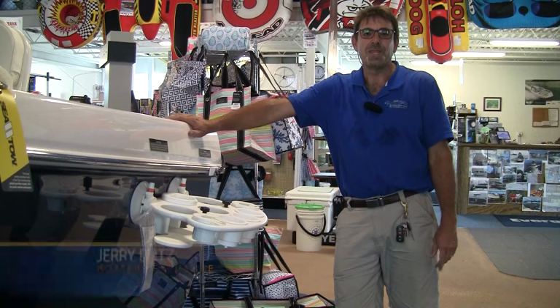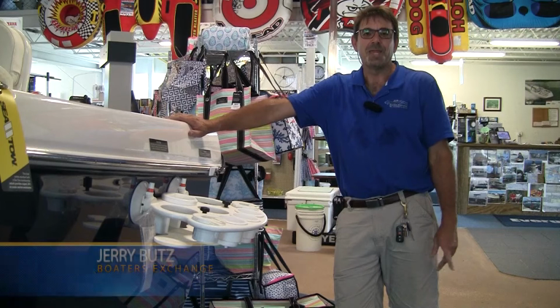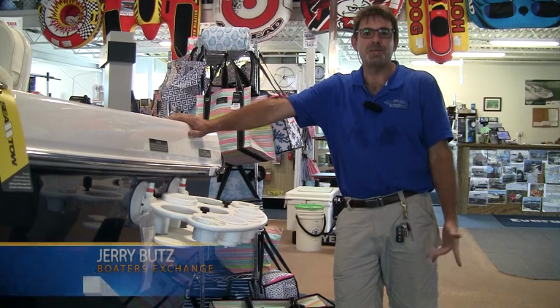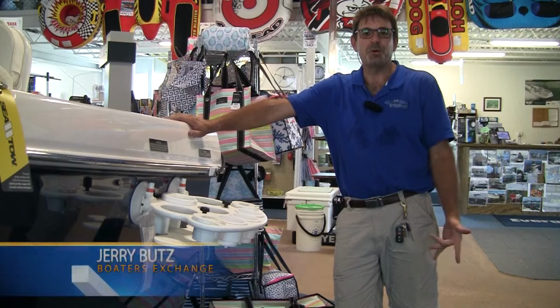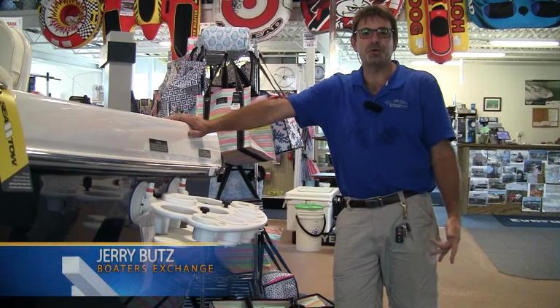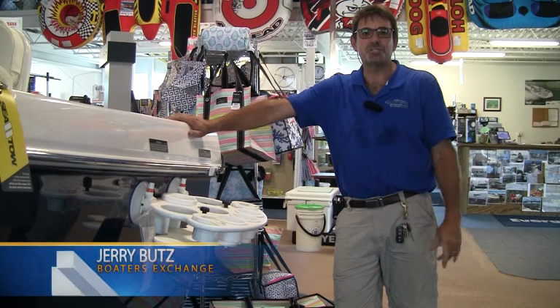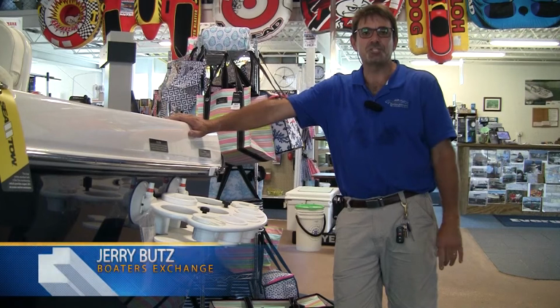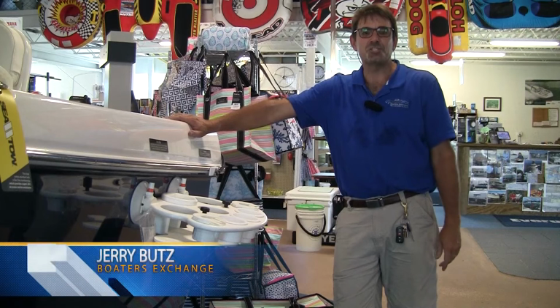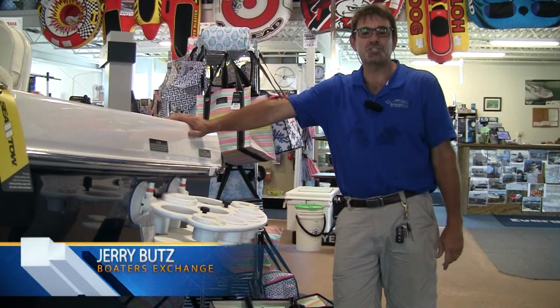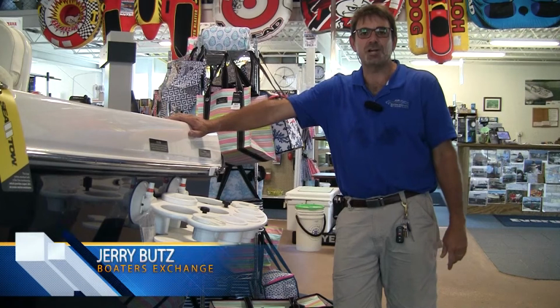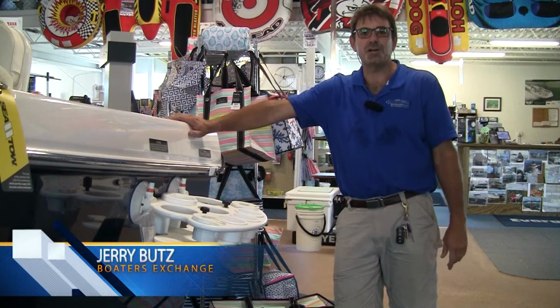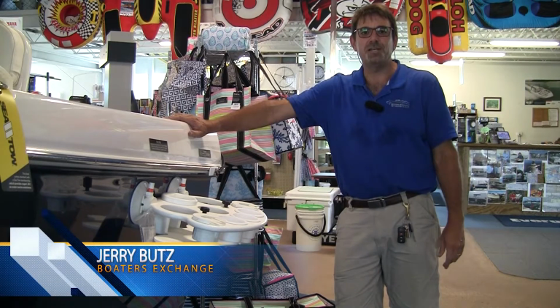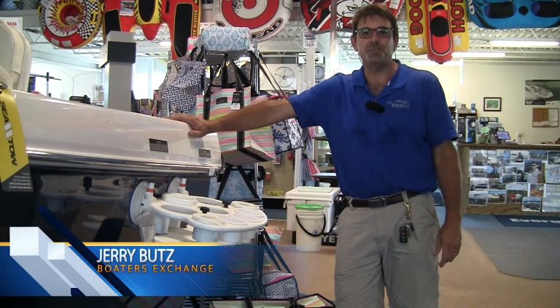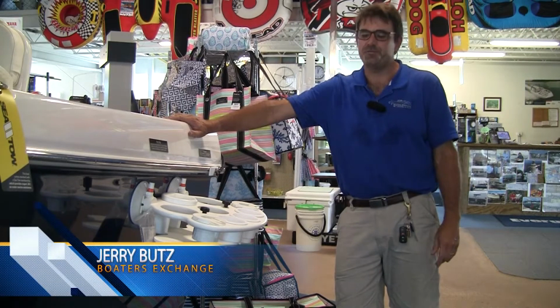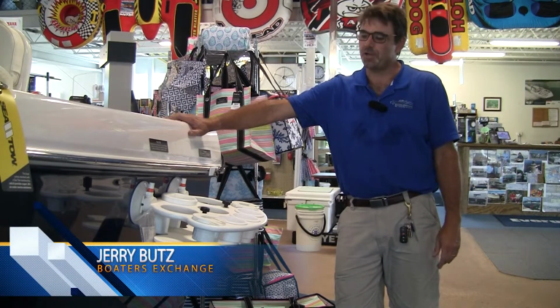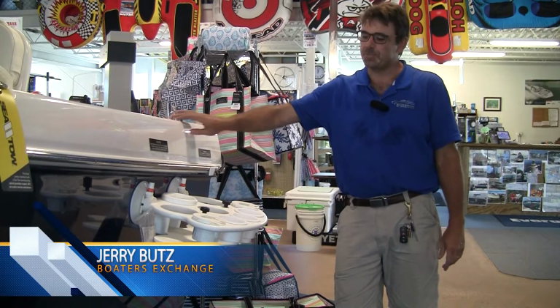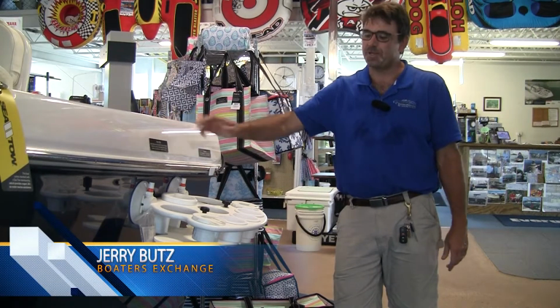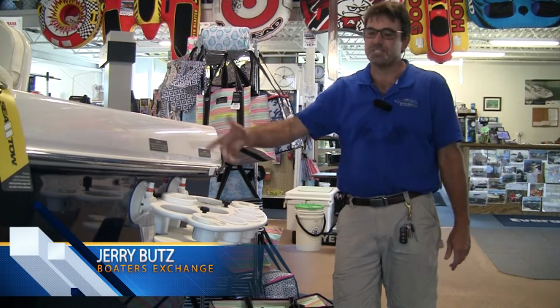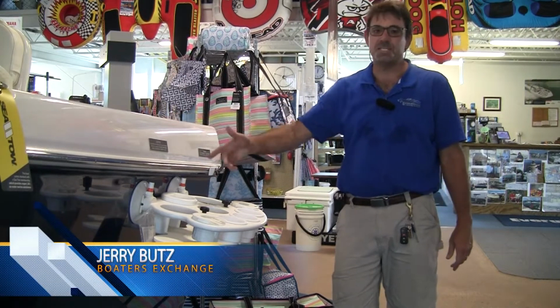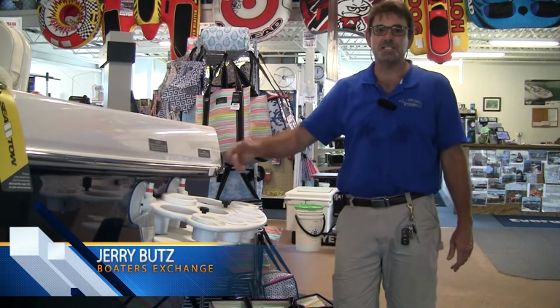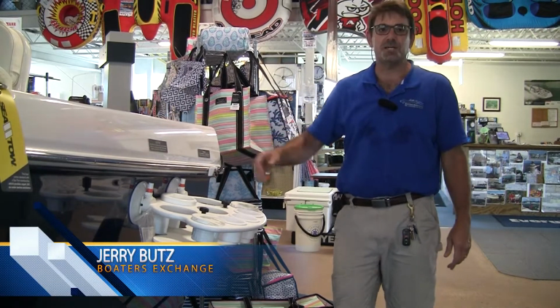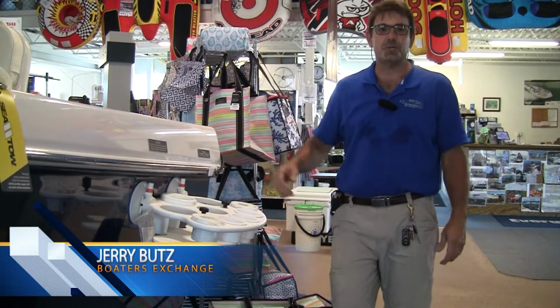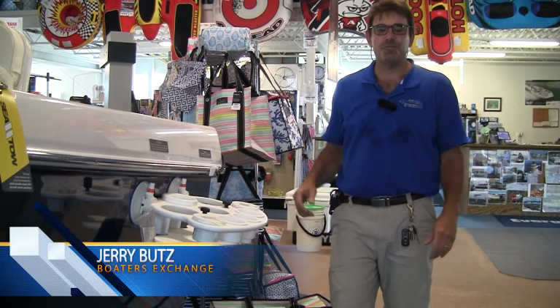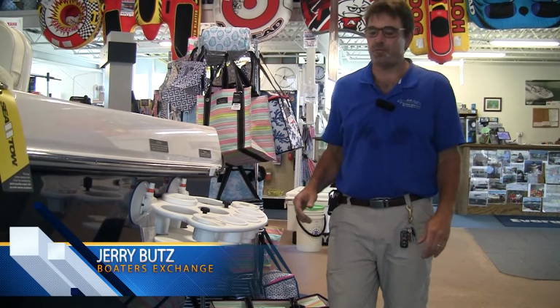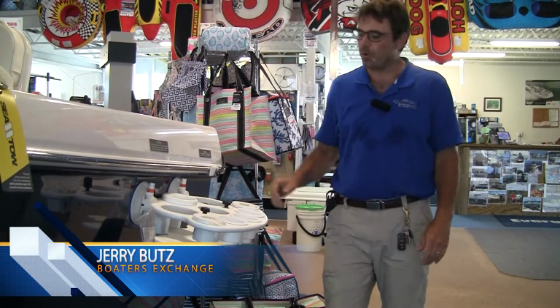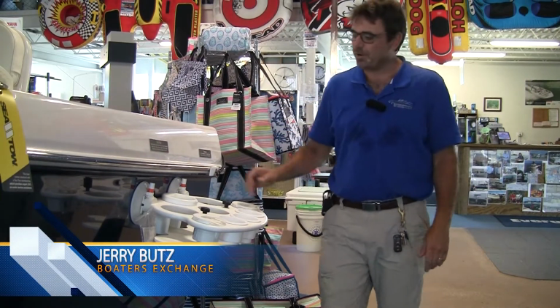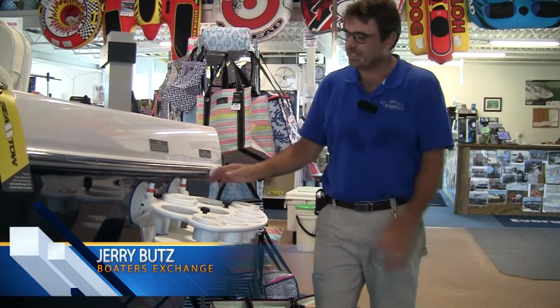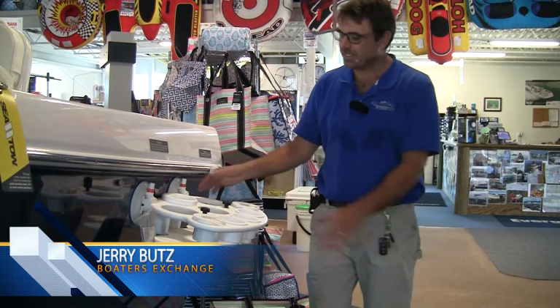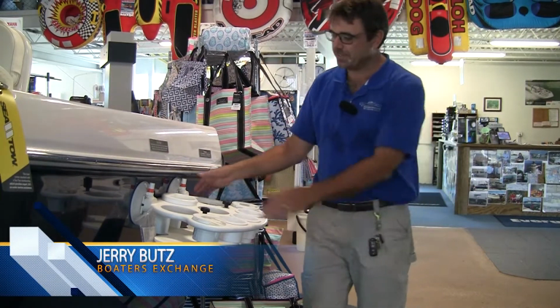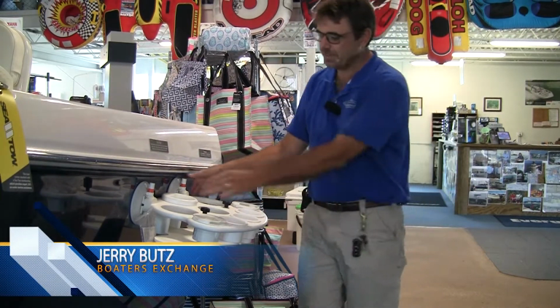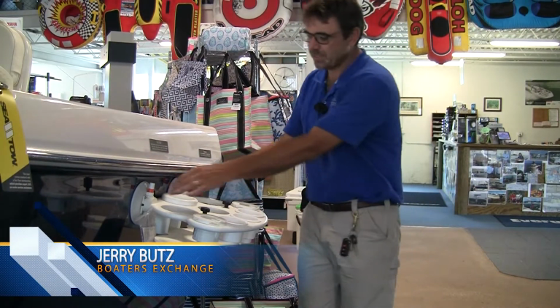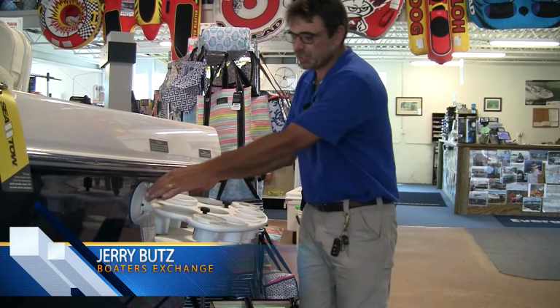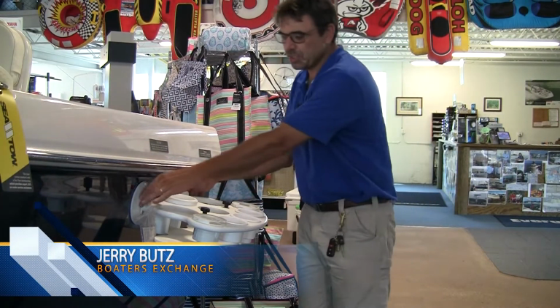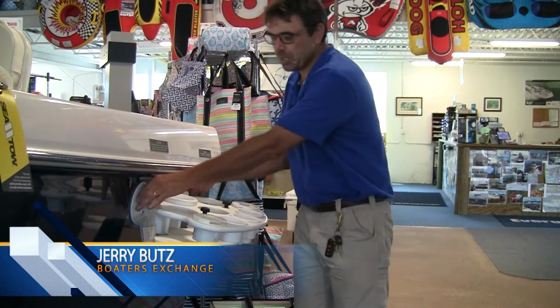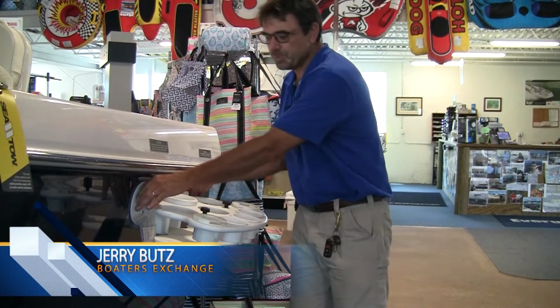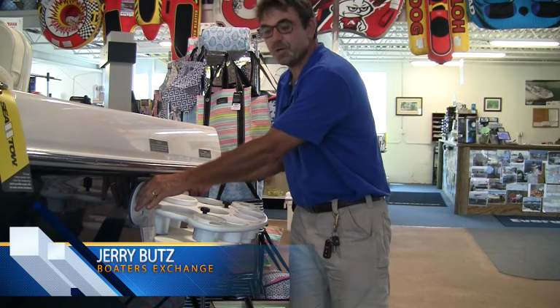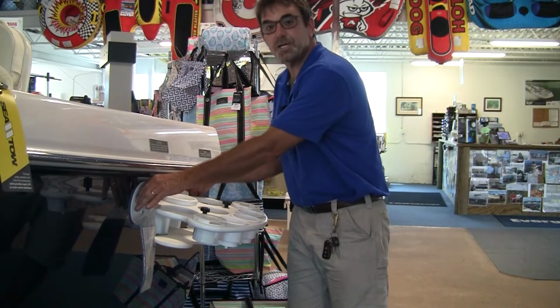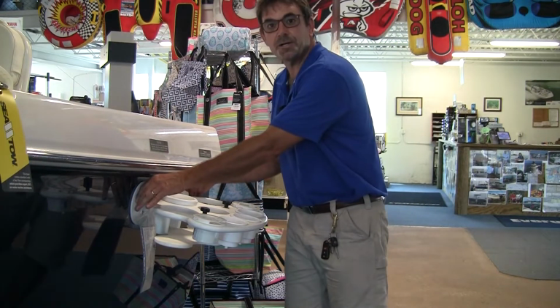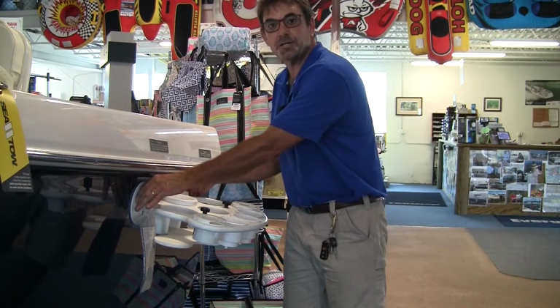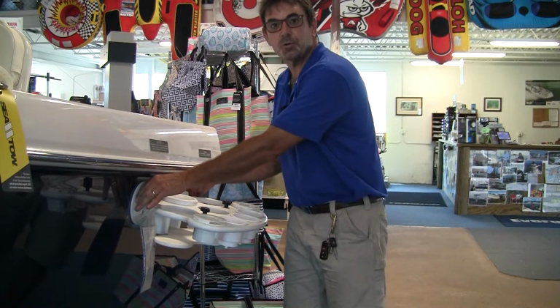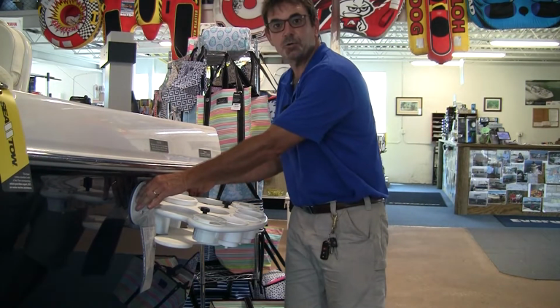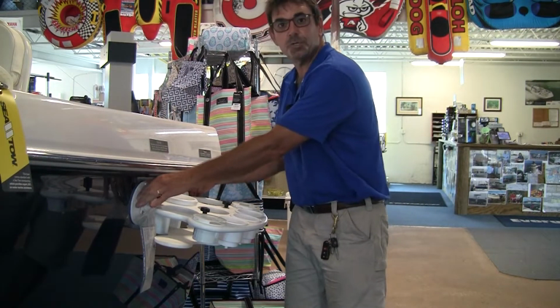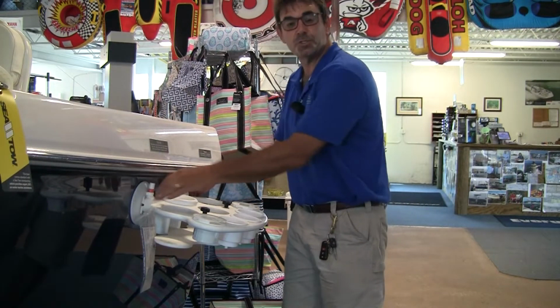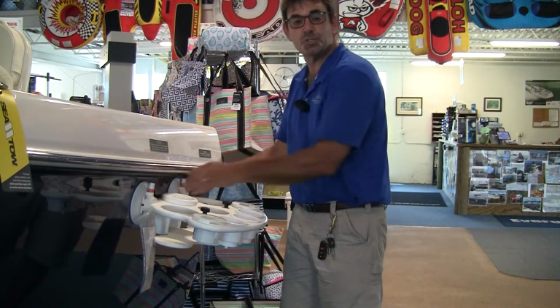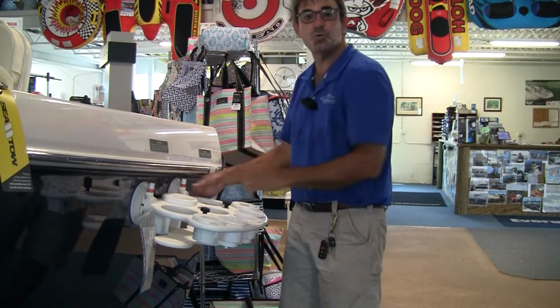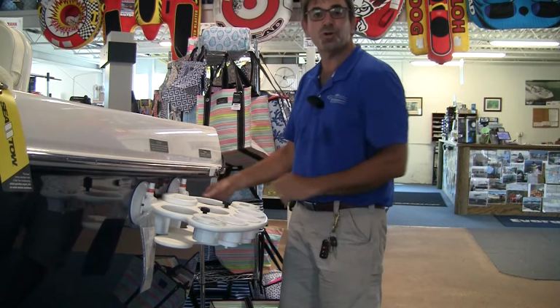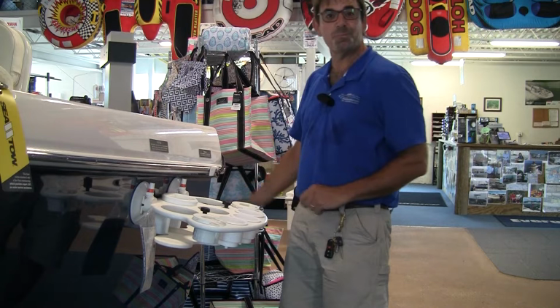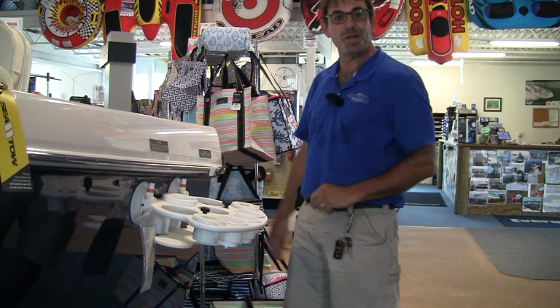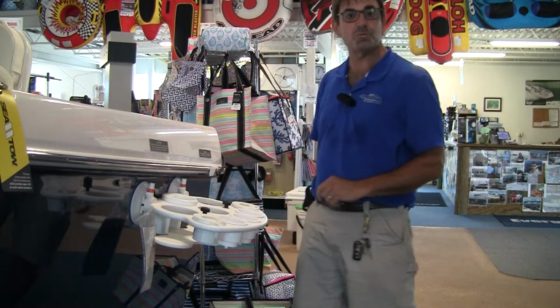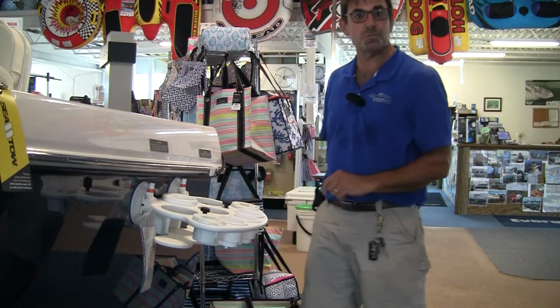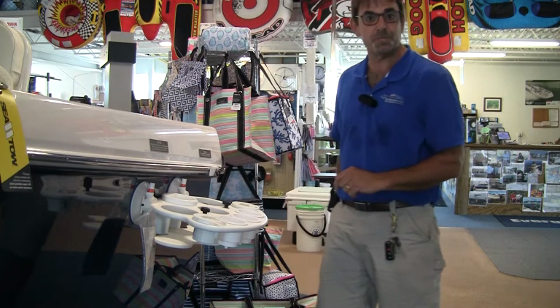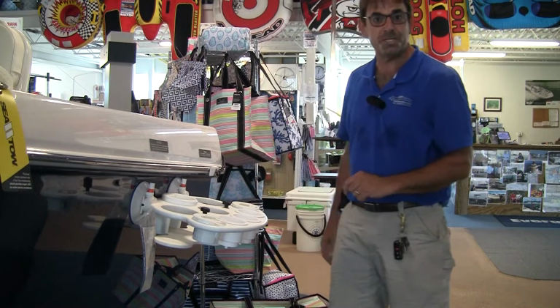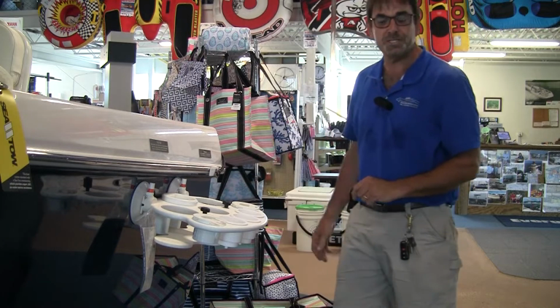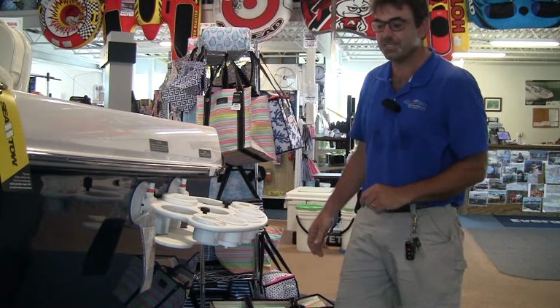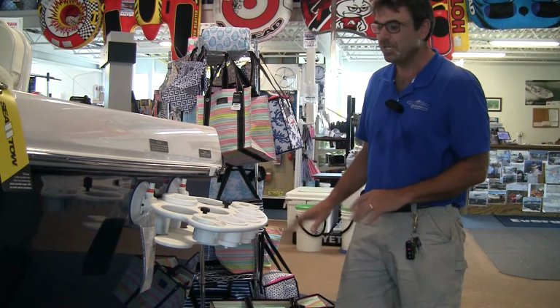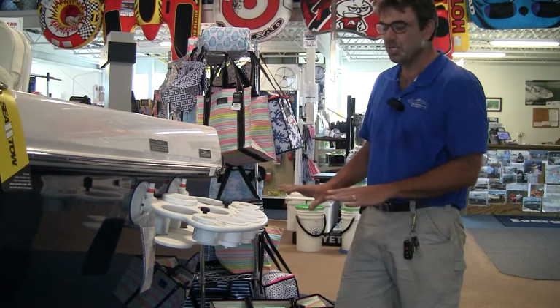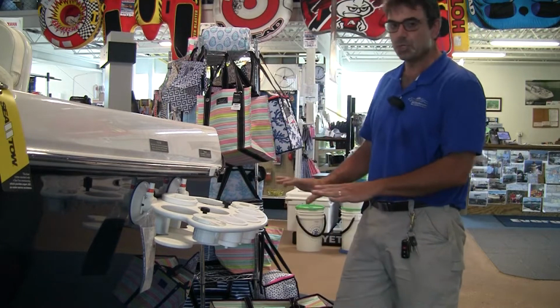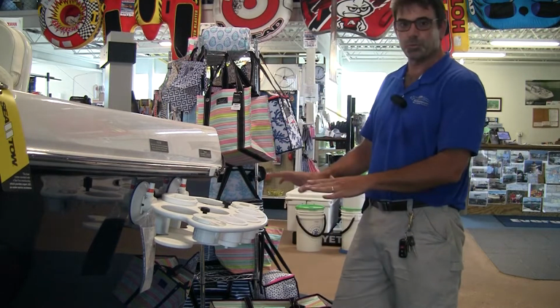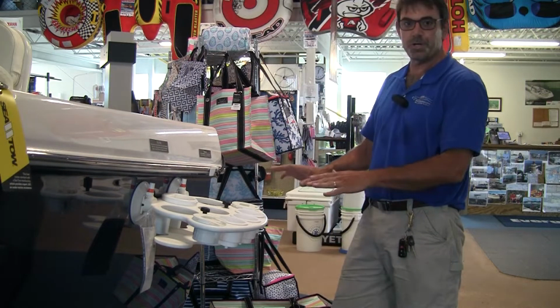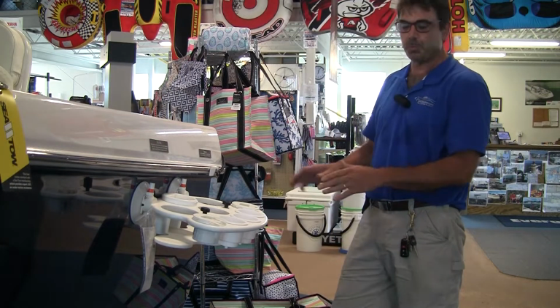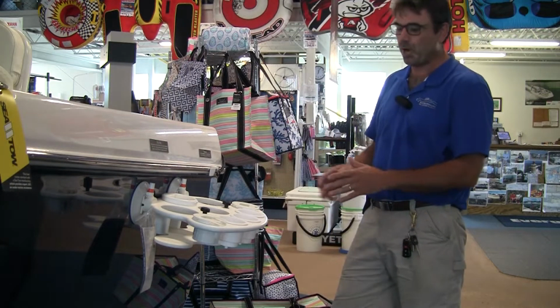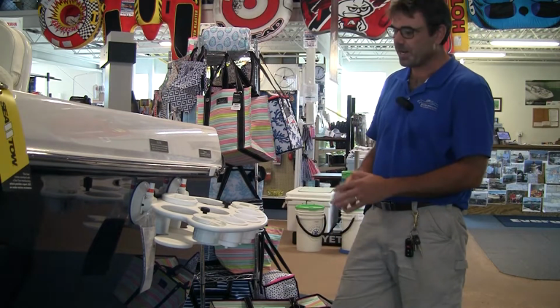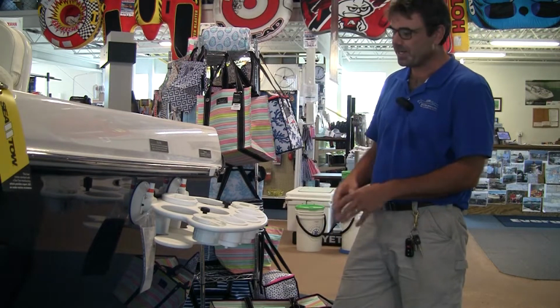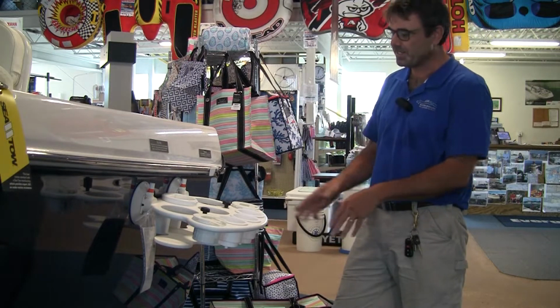Hey boaters, this is Jerry. We've talked about Sea Sucker before. These suction cups right here can hold up to 200 pounds a piece. Great products.